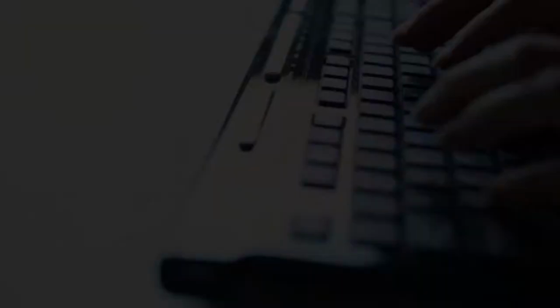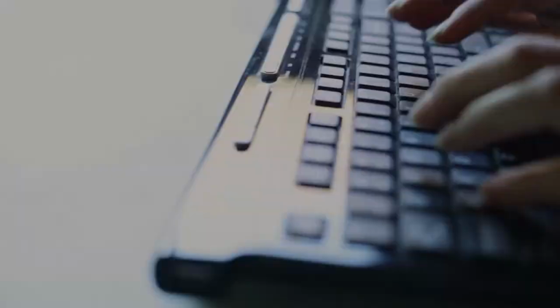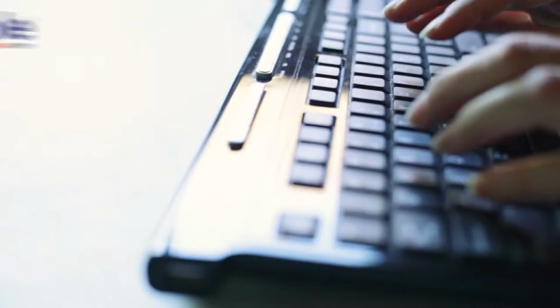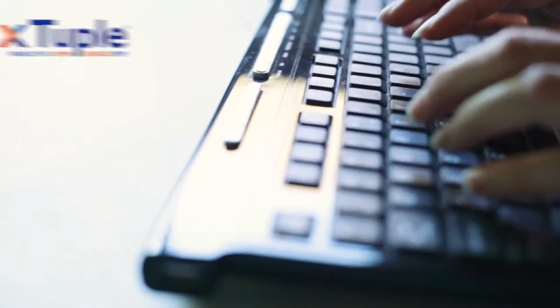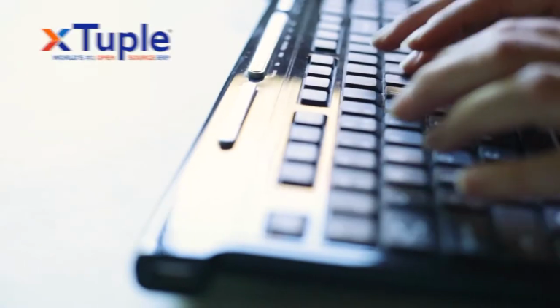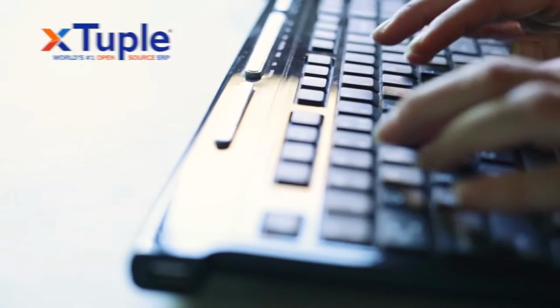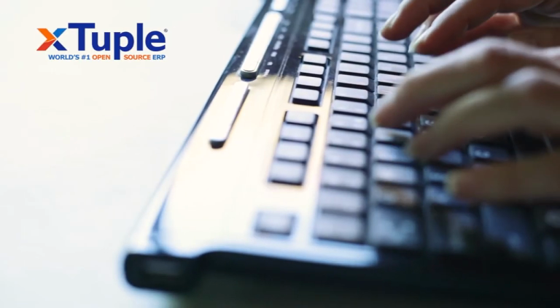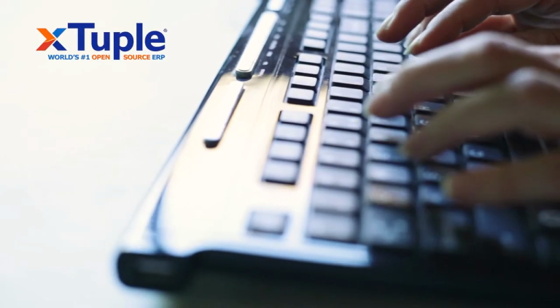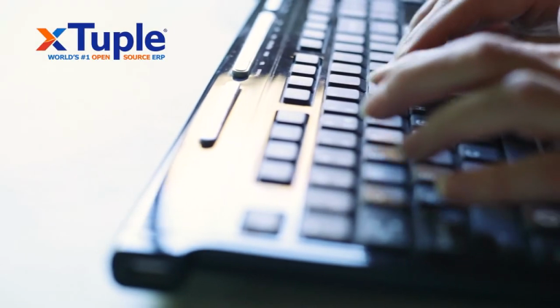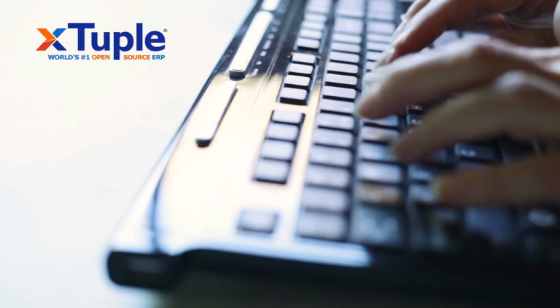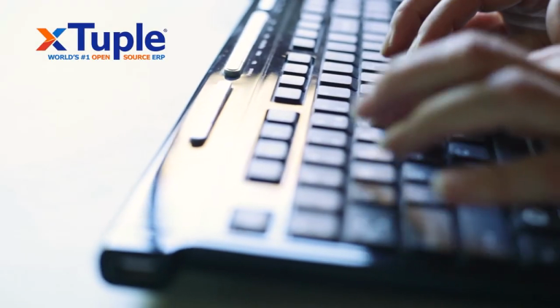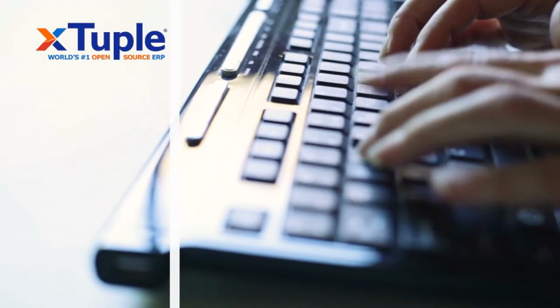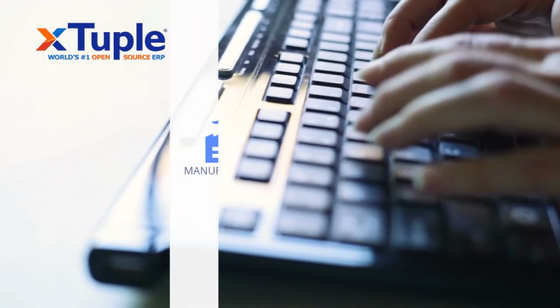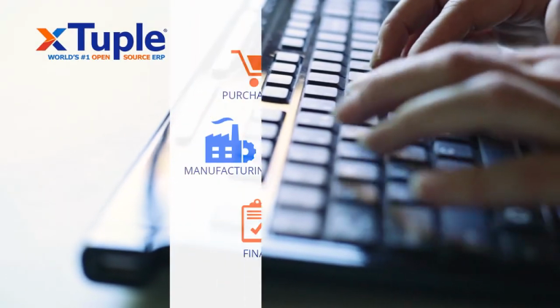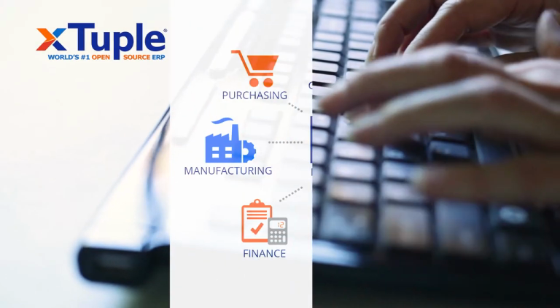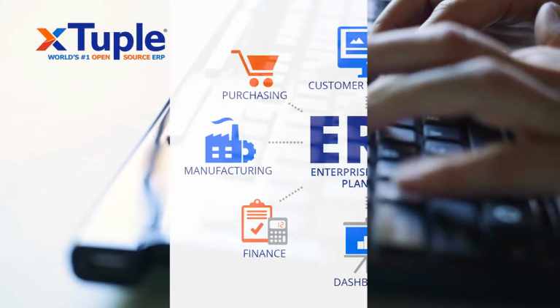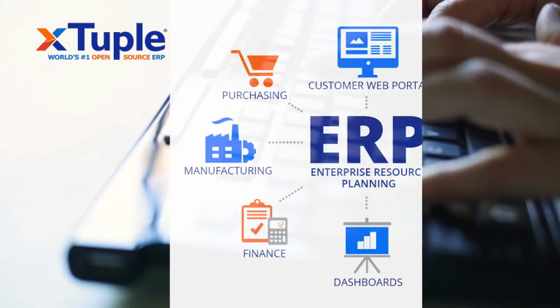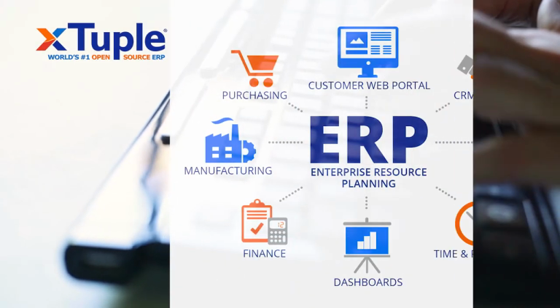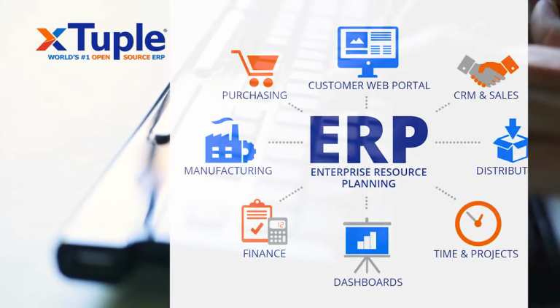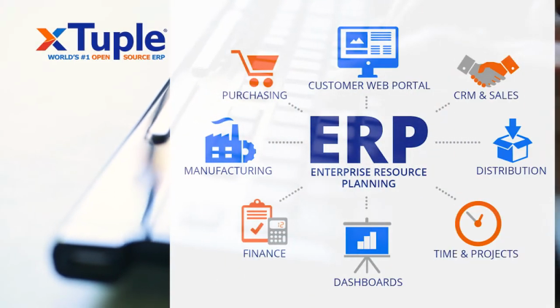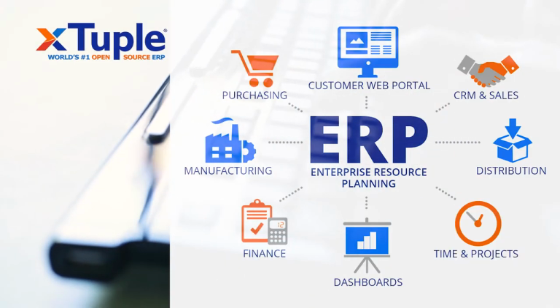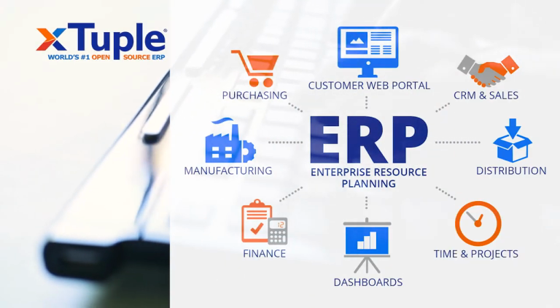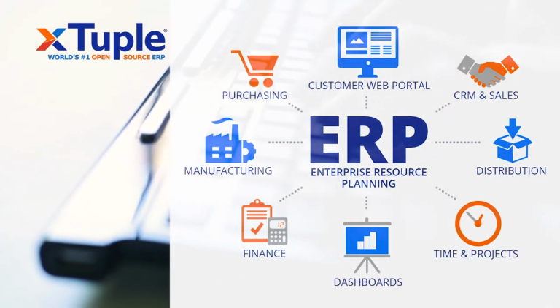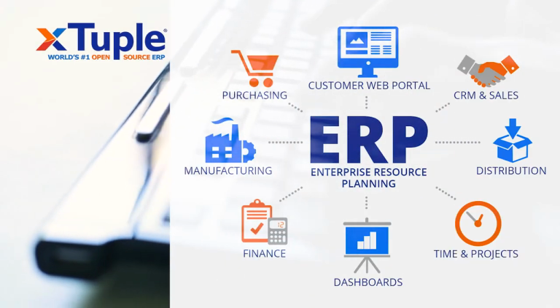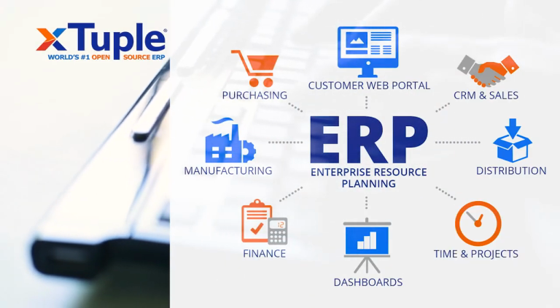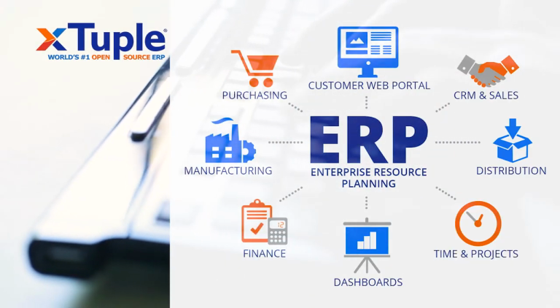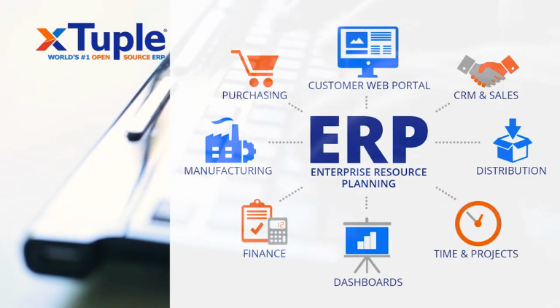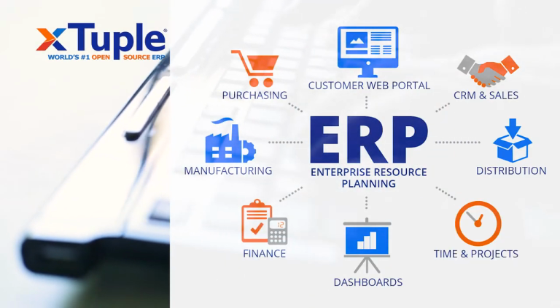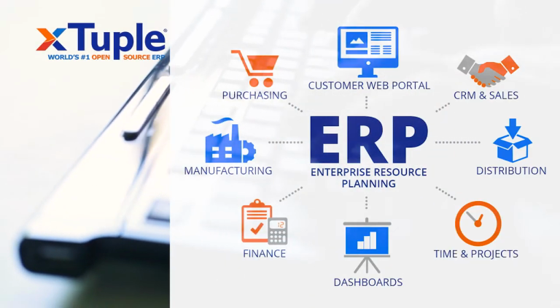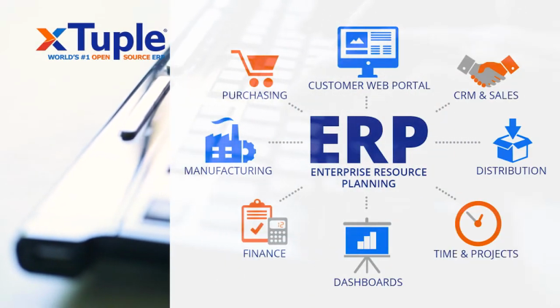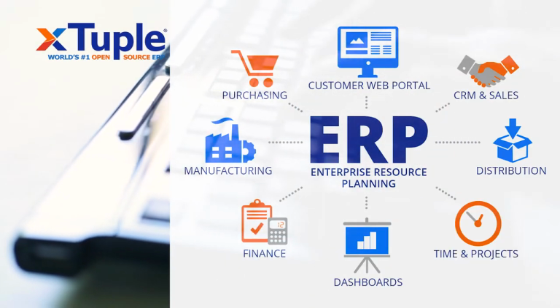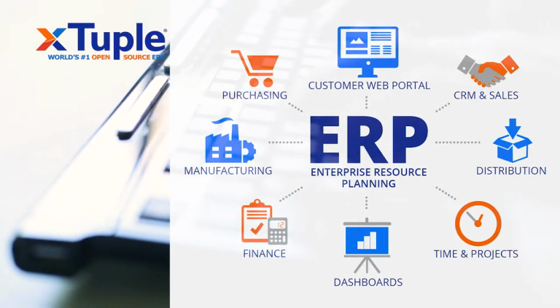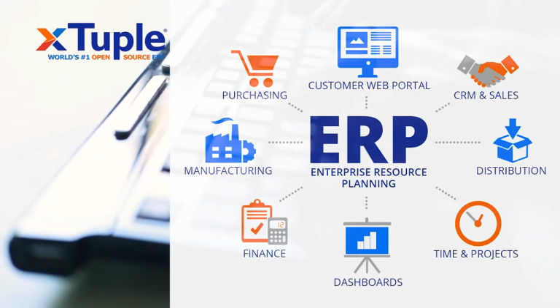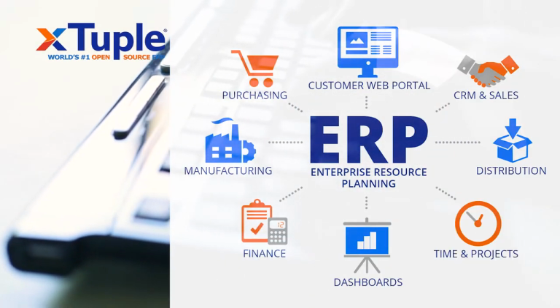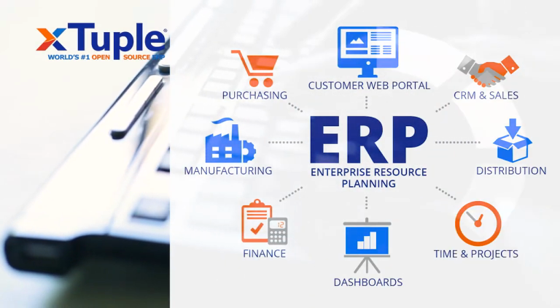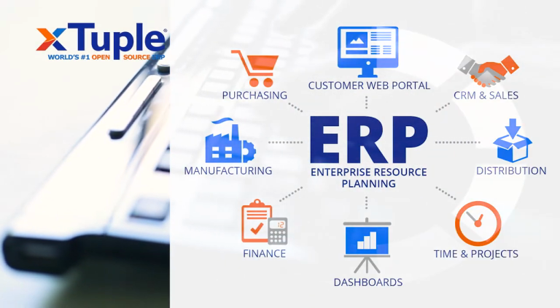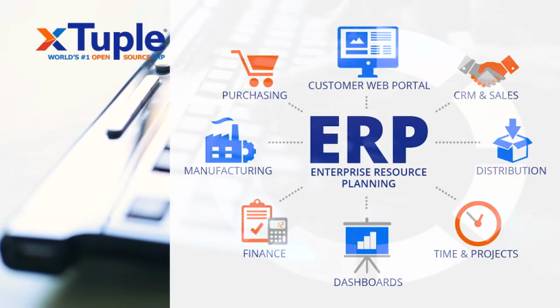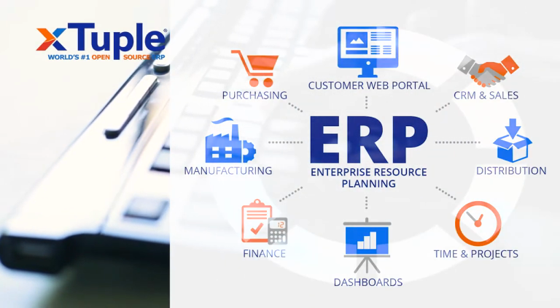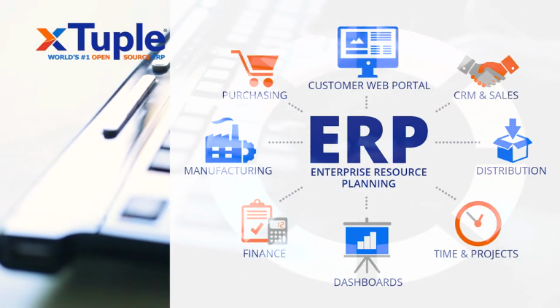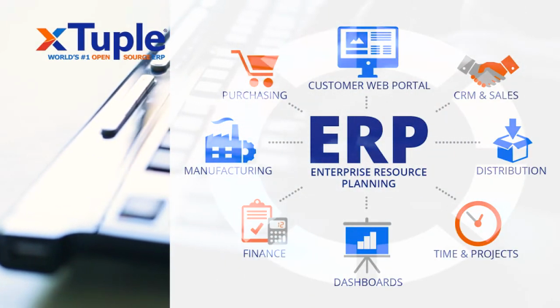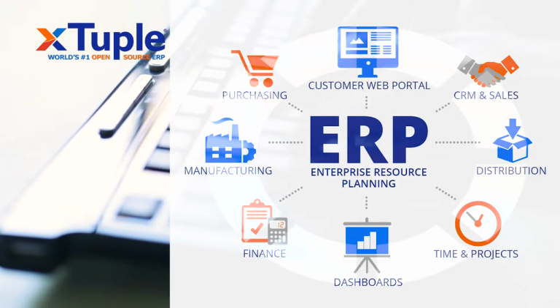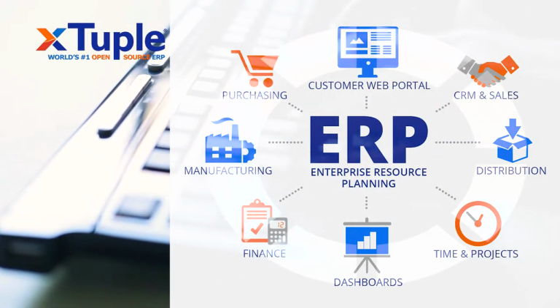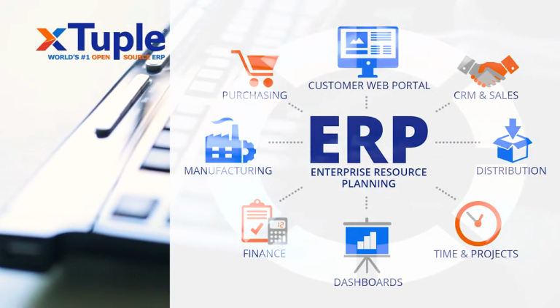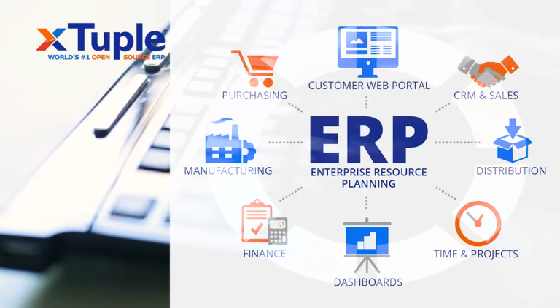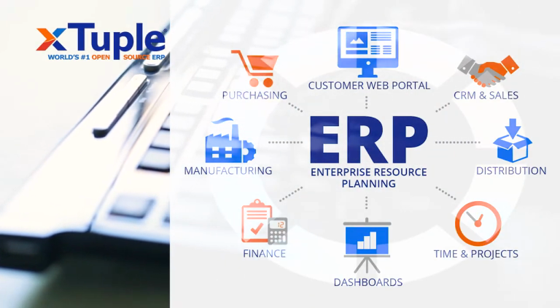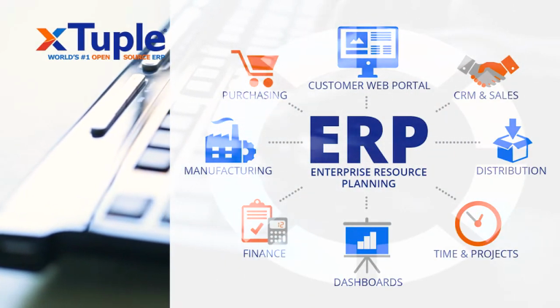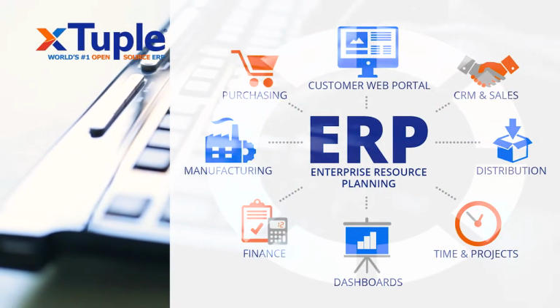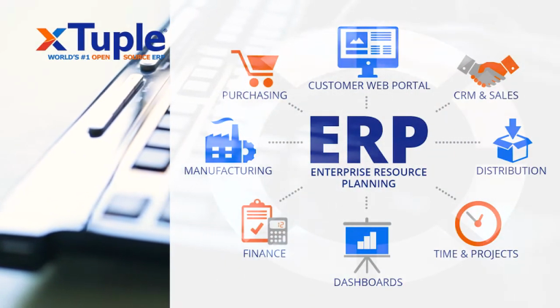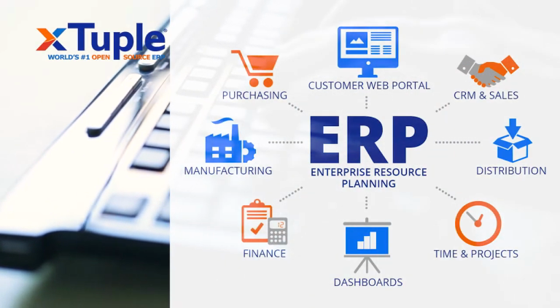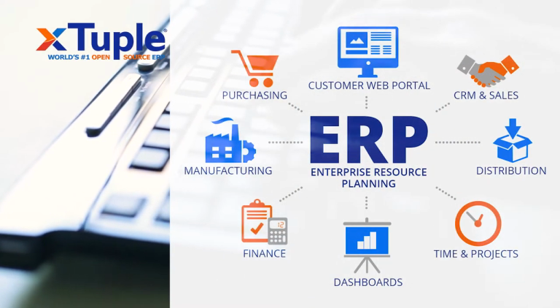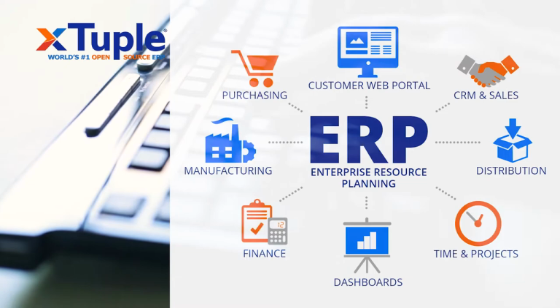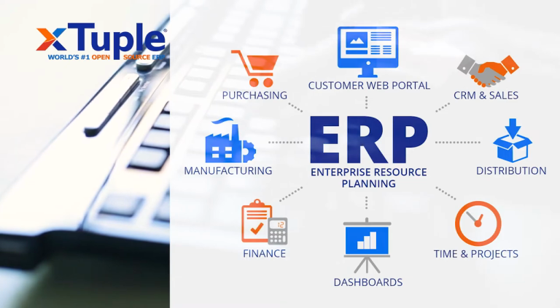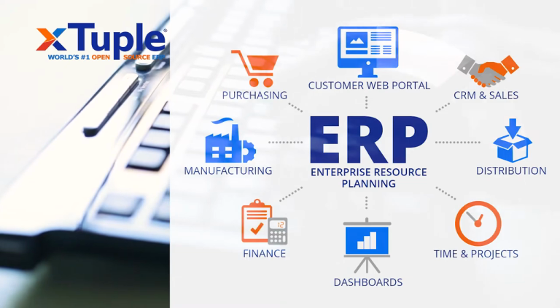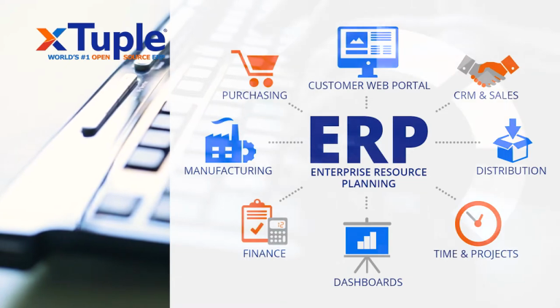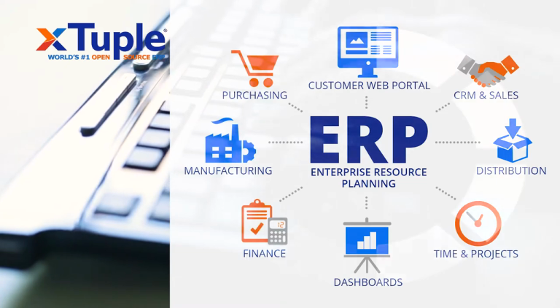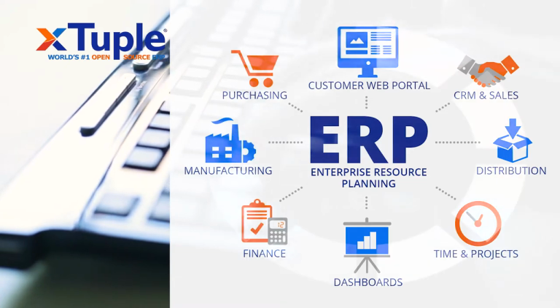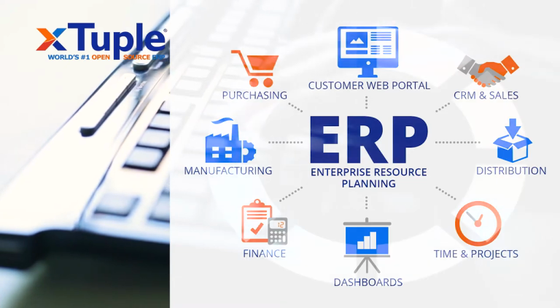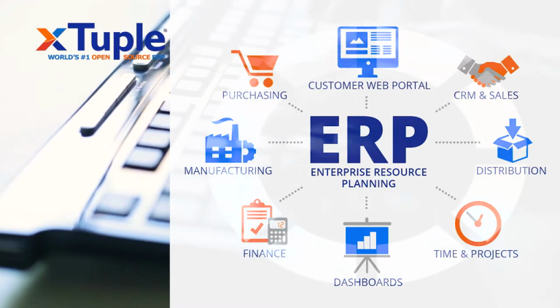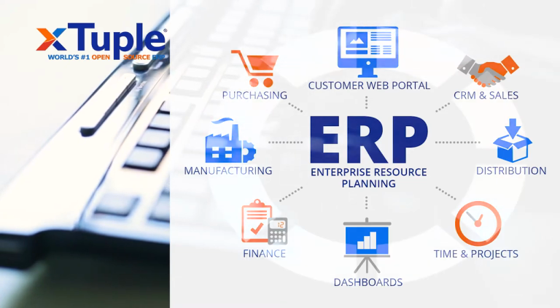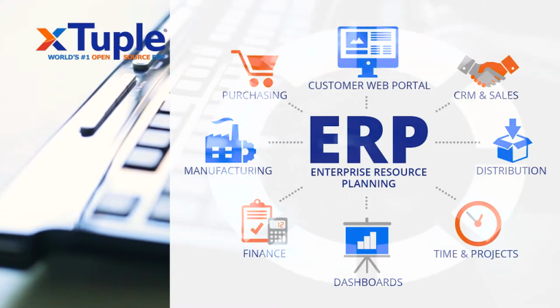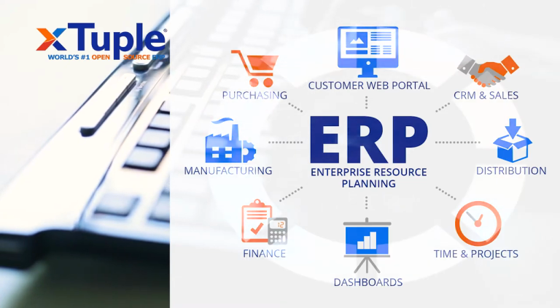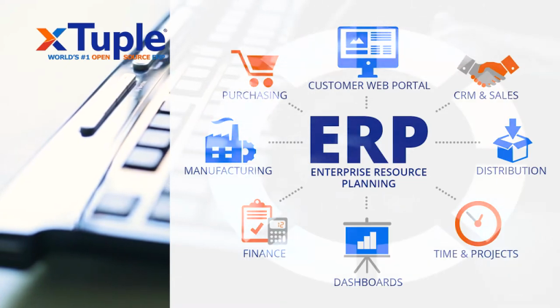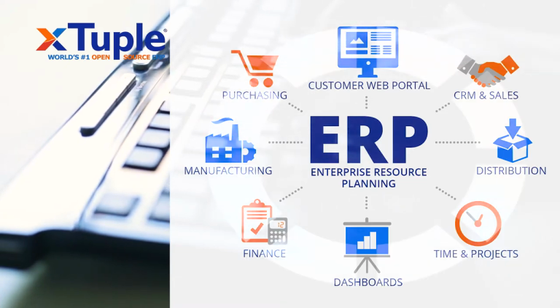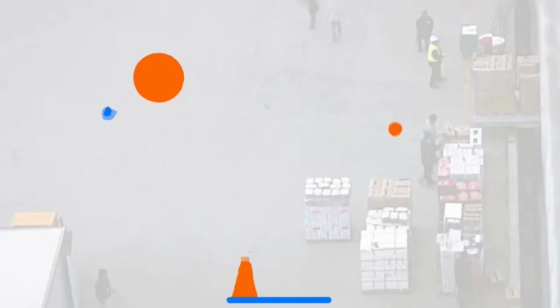Xduple delivers the latest enterprise resource planning to help every manufacturing business evolve for the digital age.